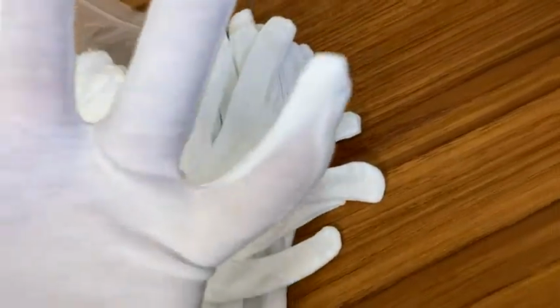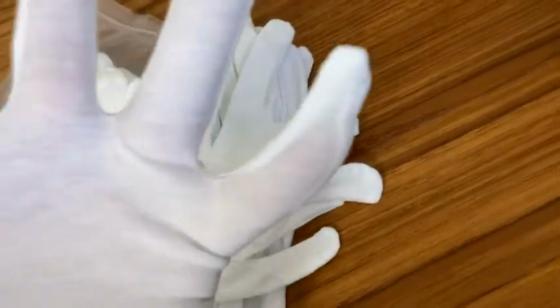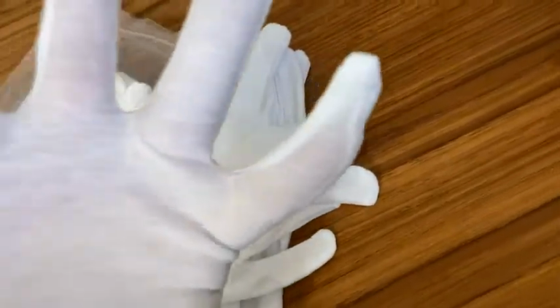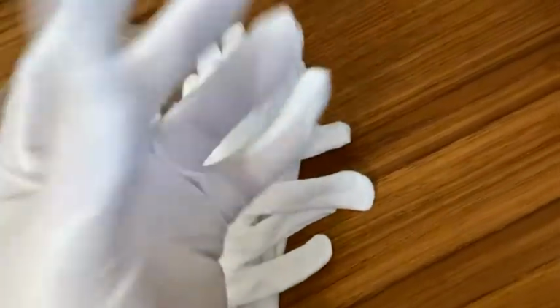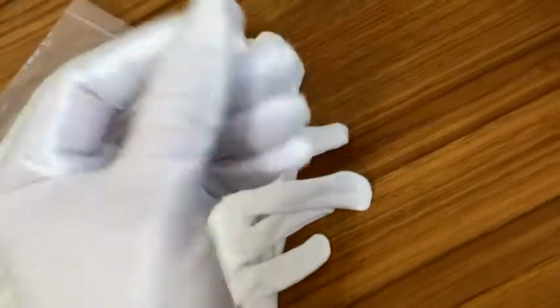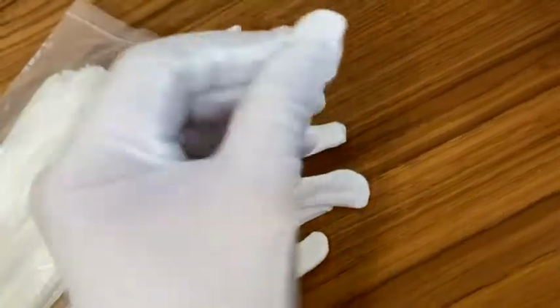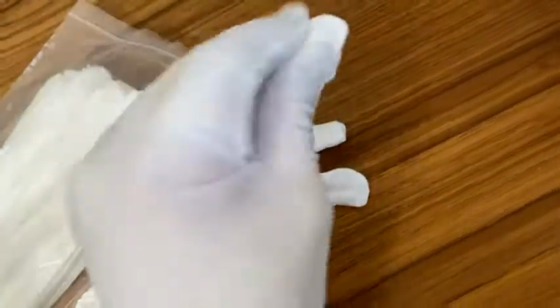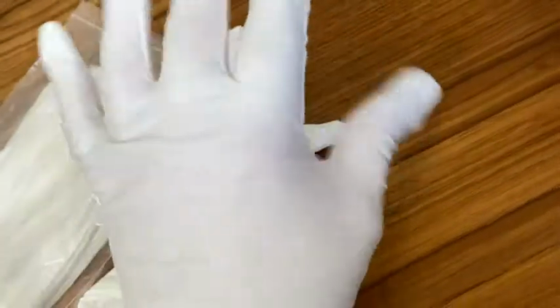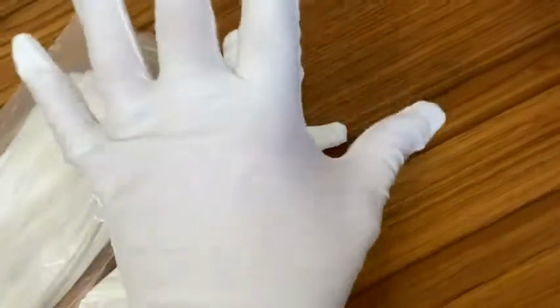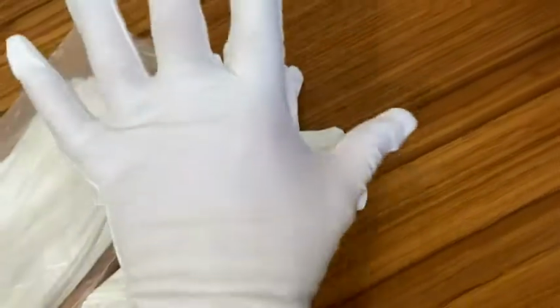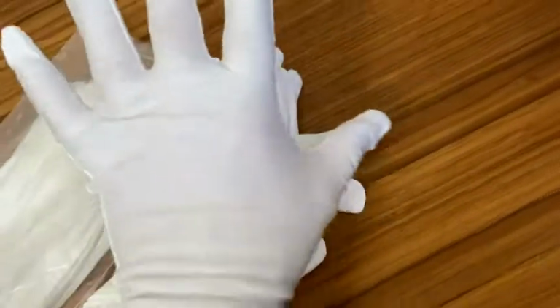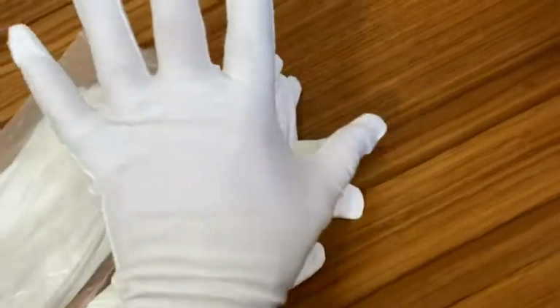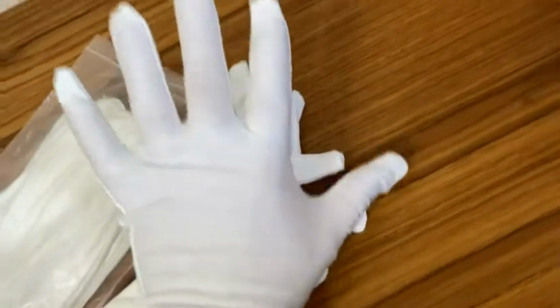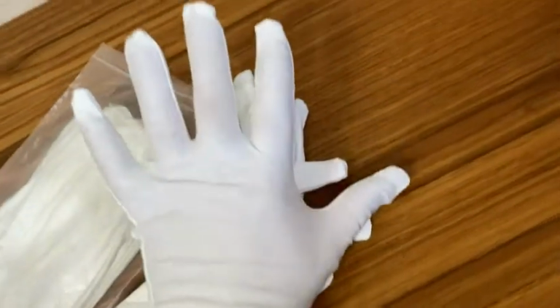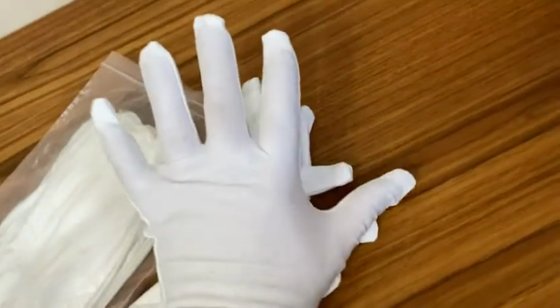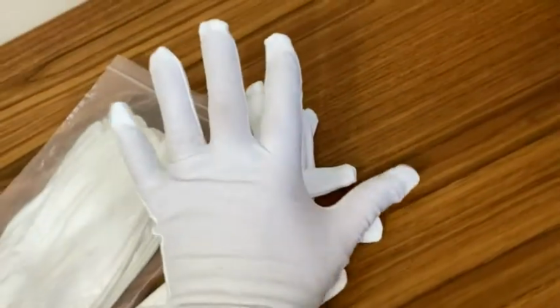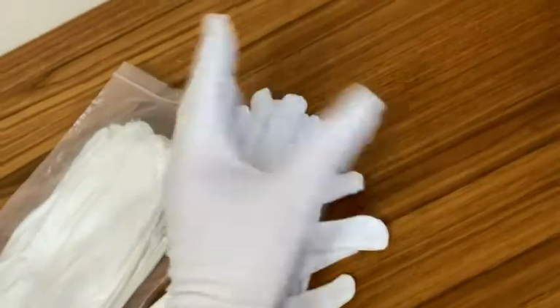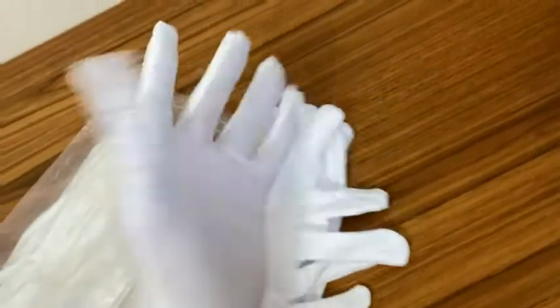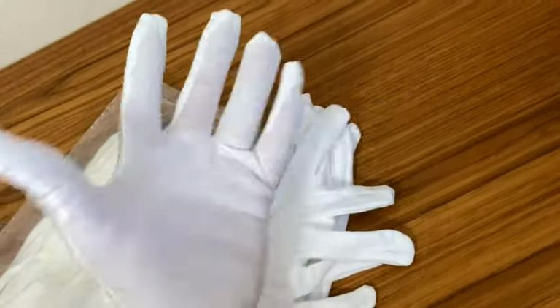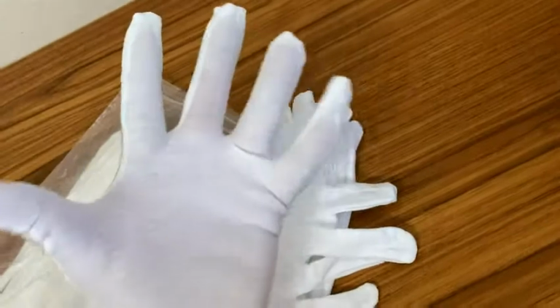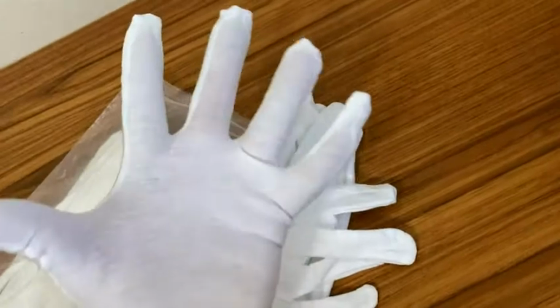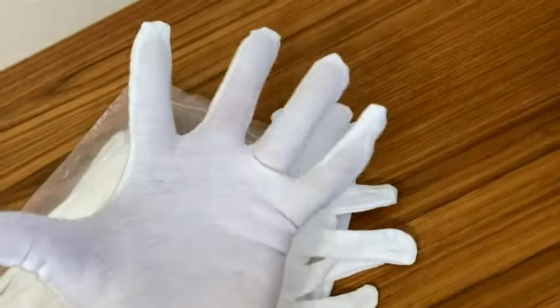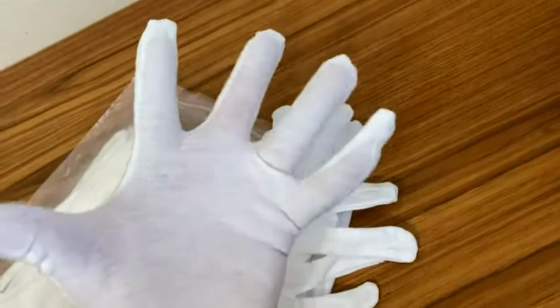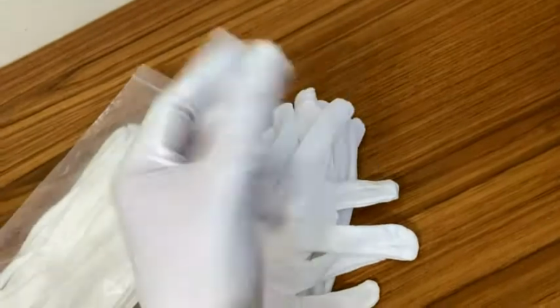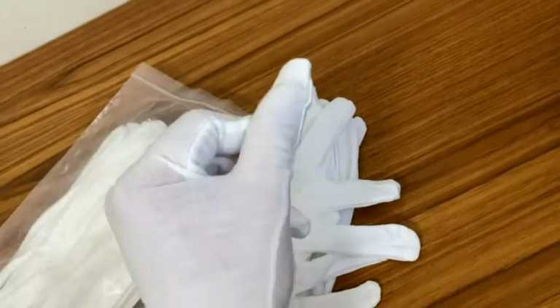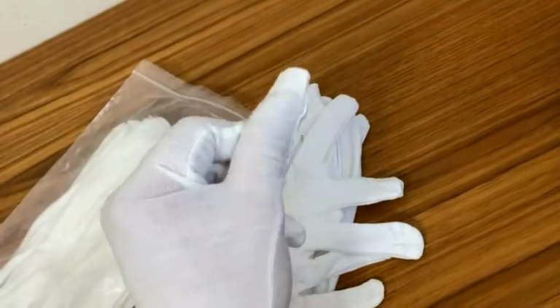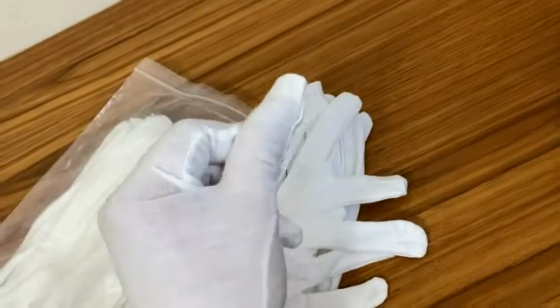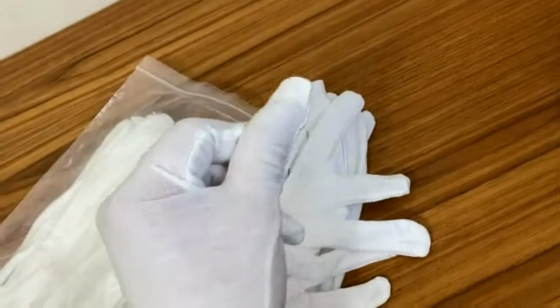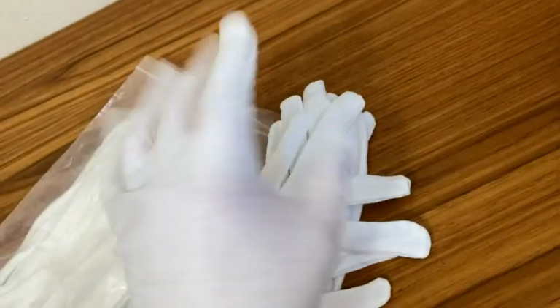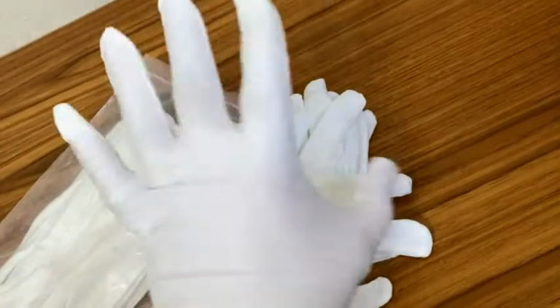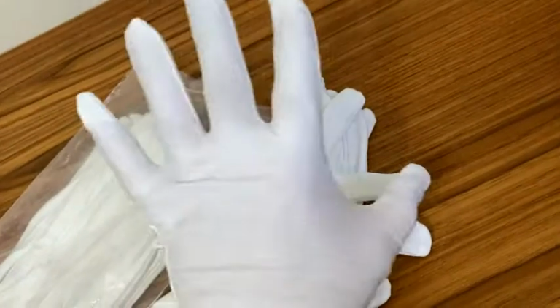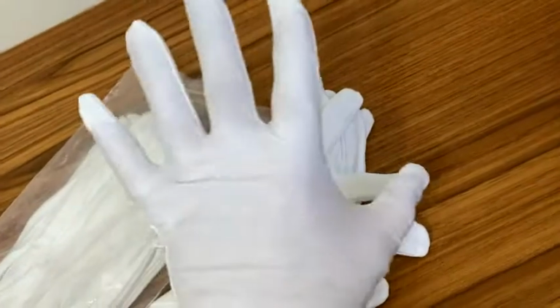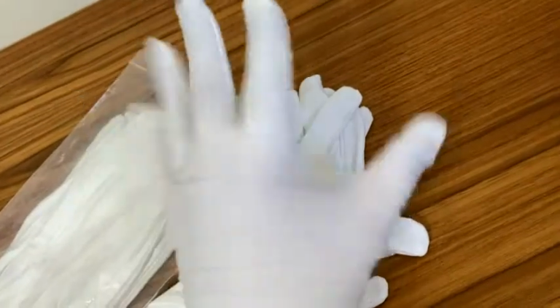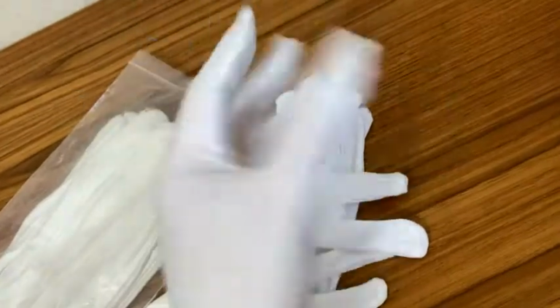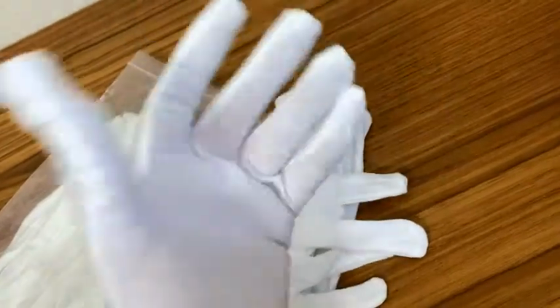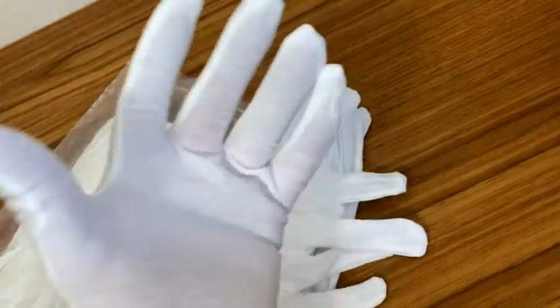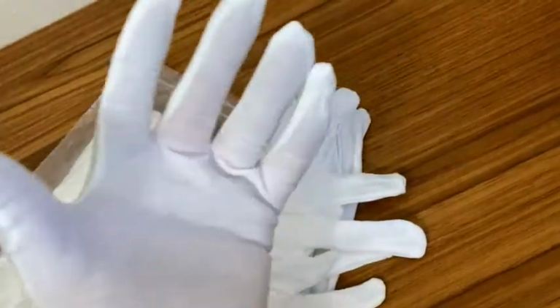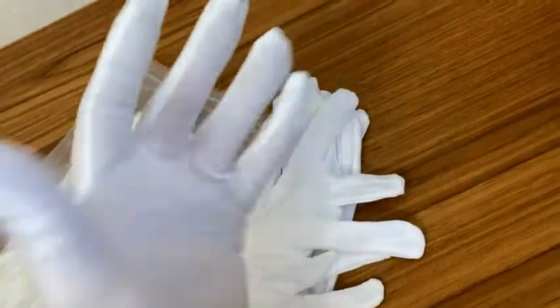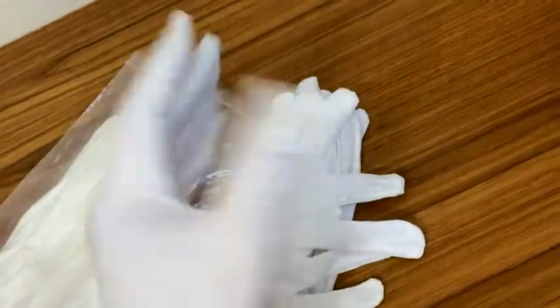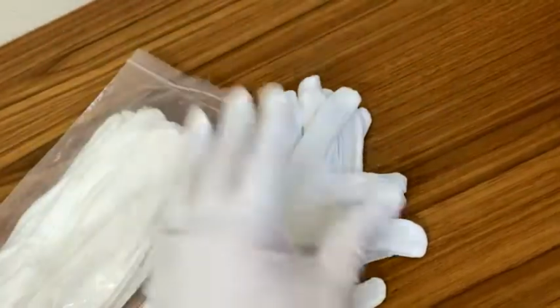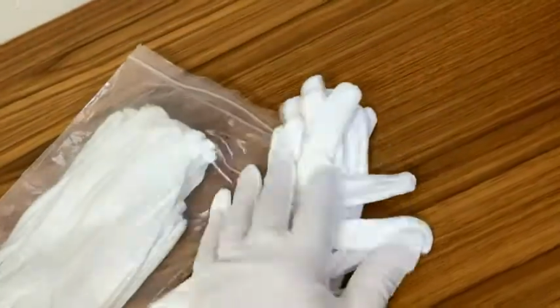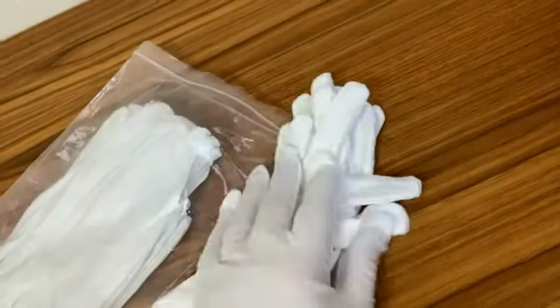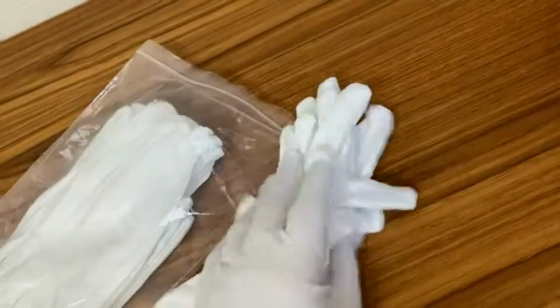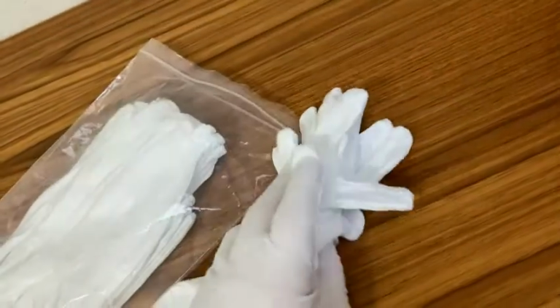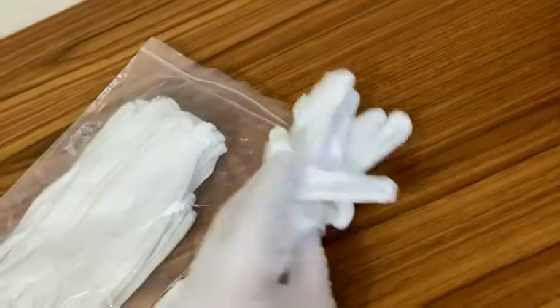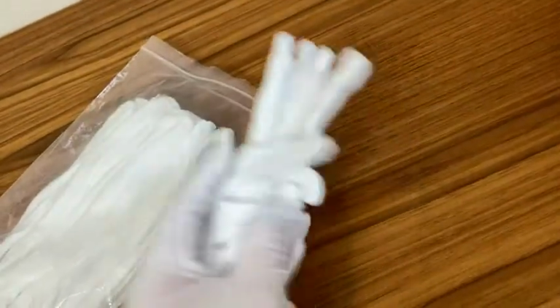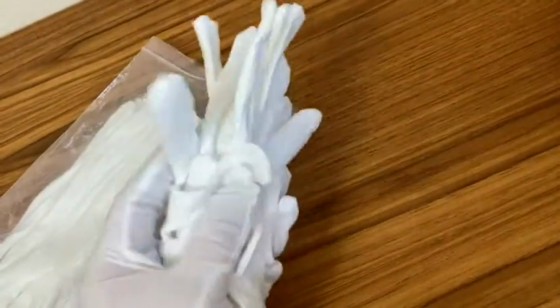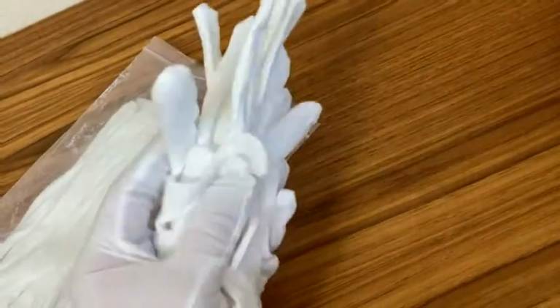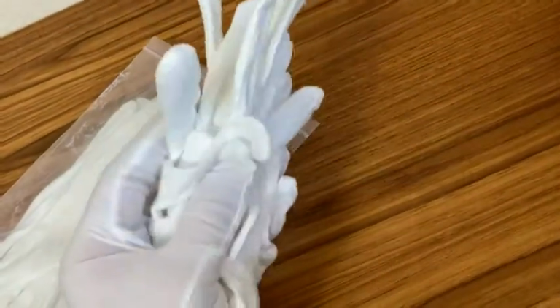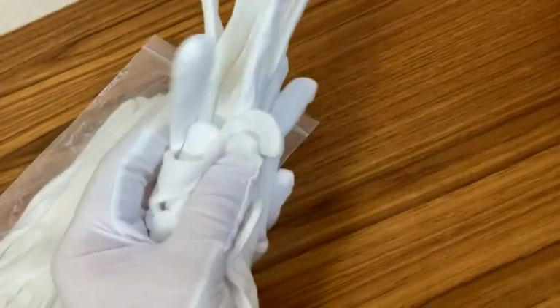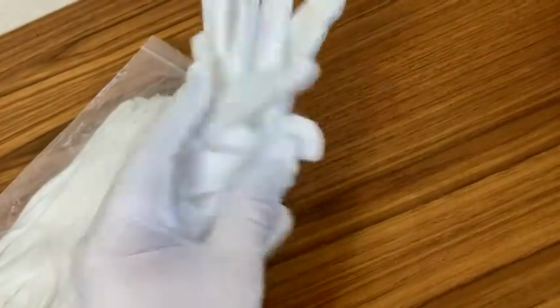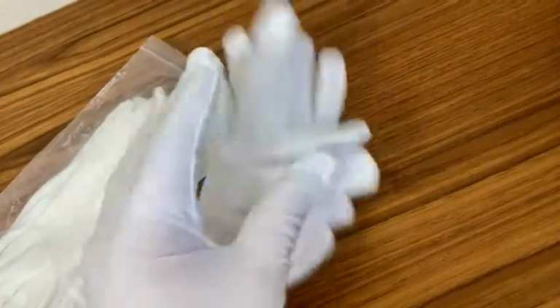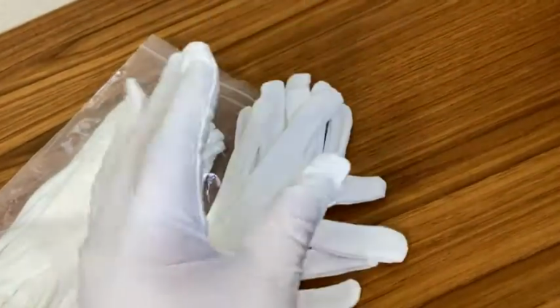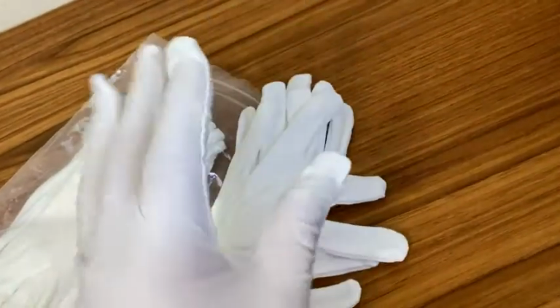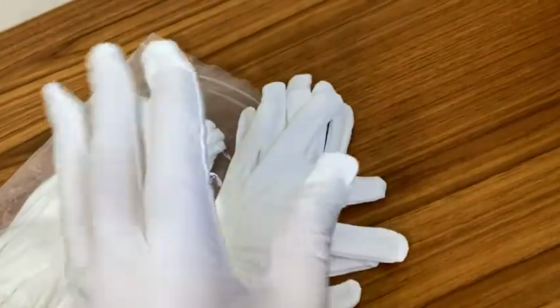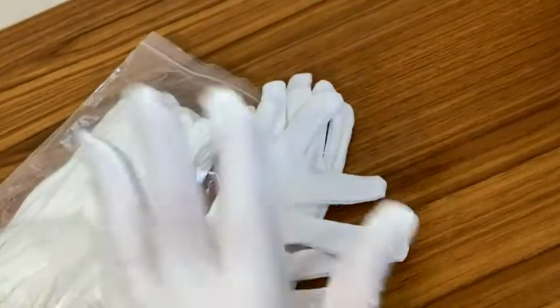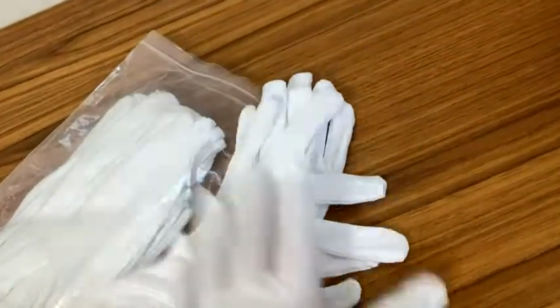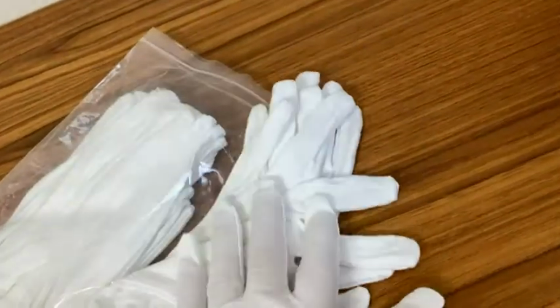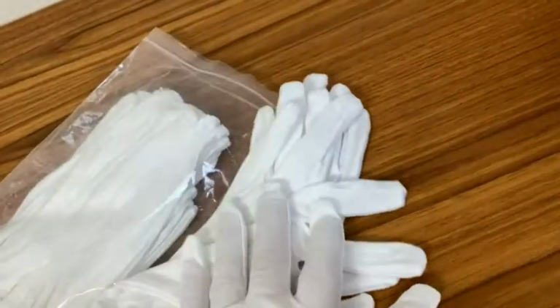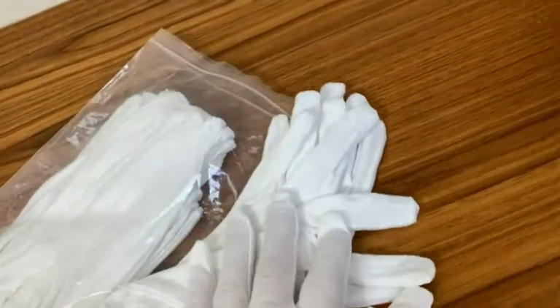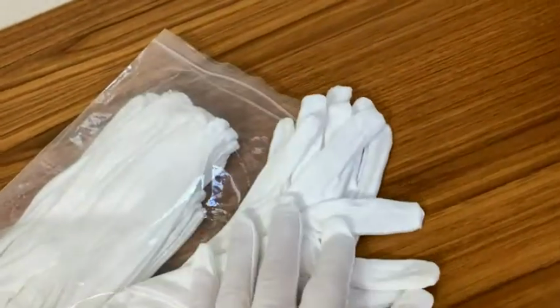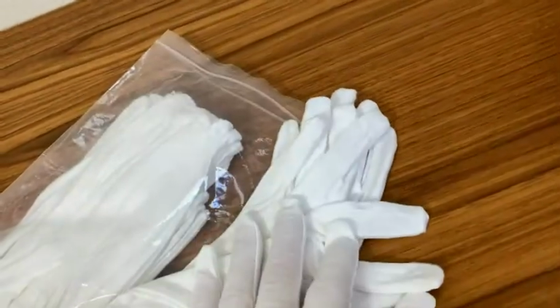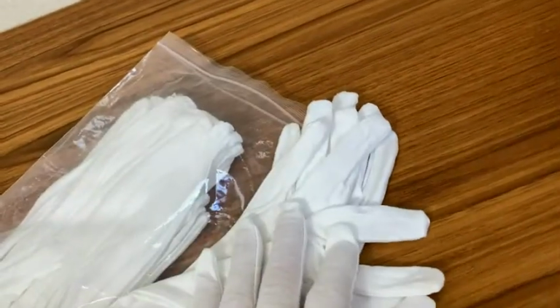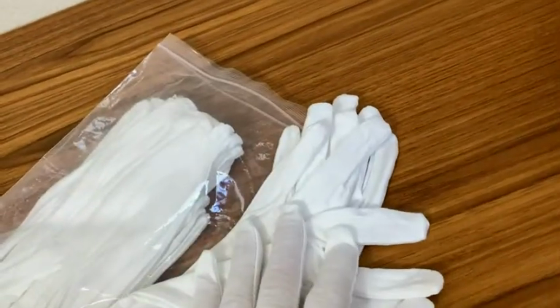Really soft, really comfortable. You can see it there. I like it a lot and I am super happy with these gloves. I recommend them.